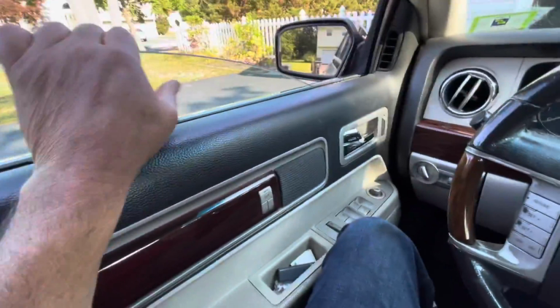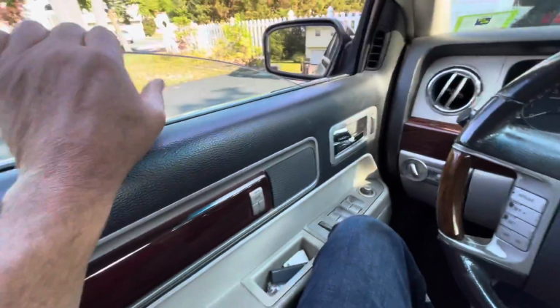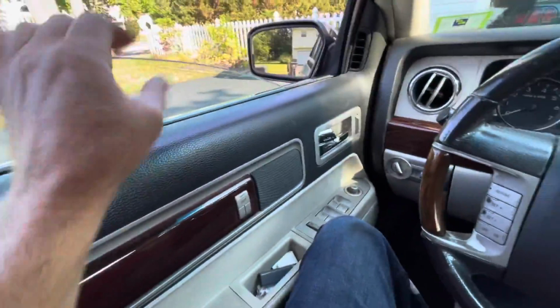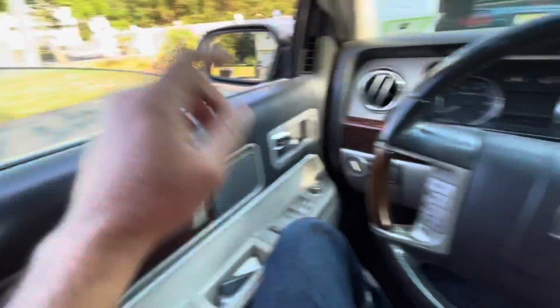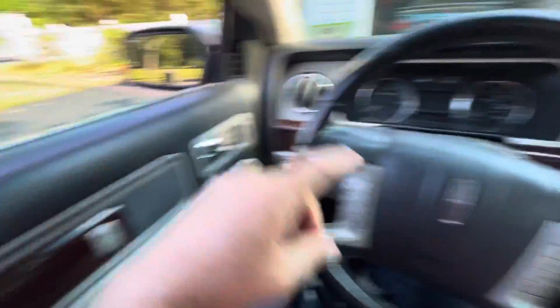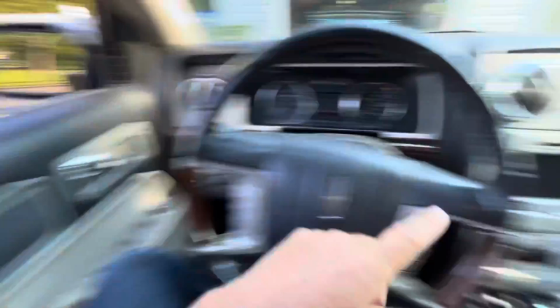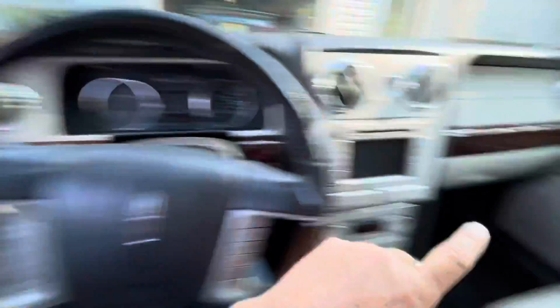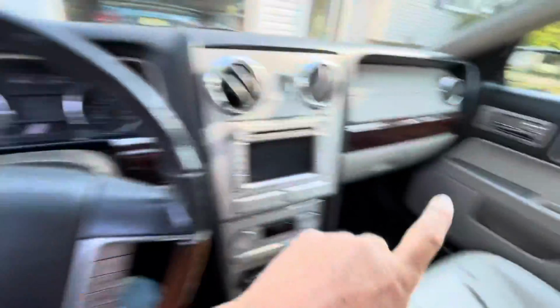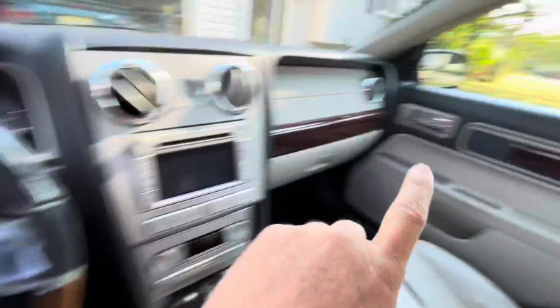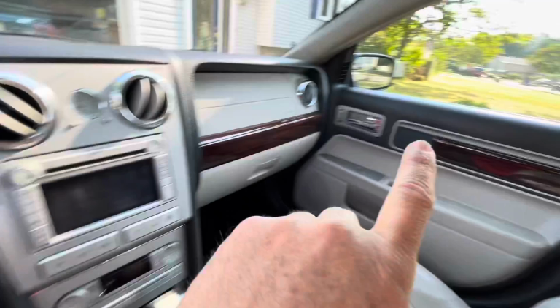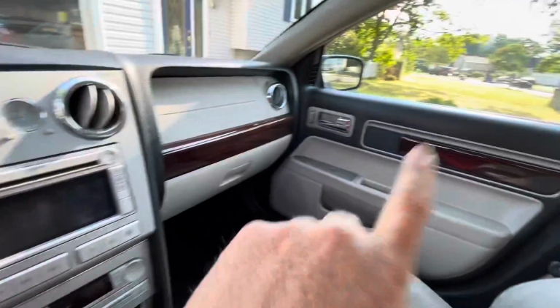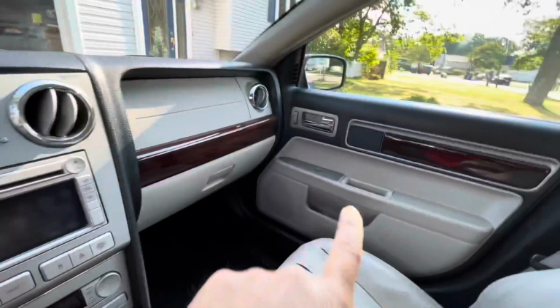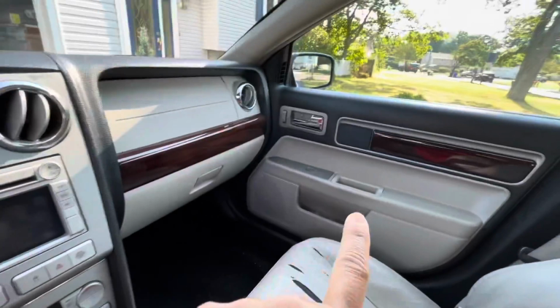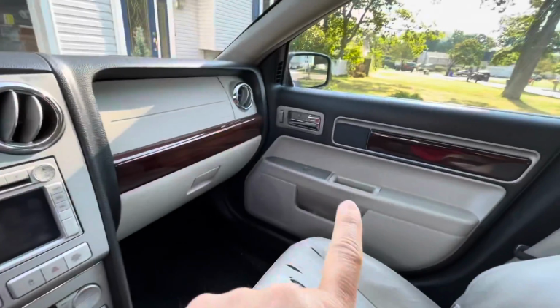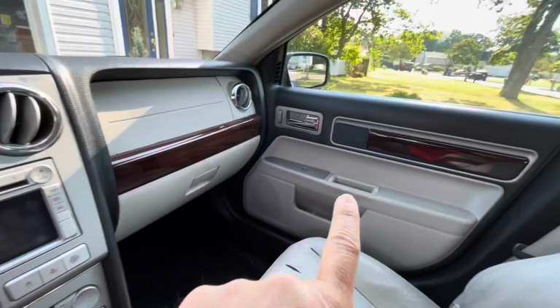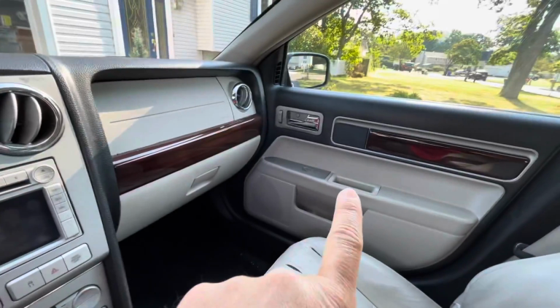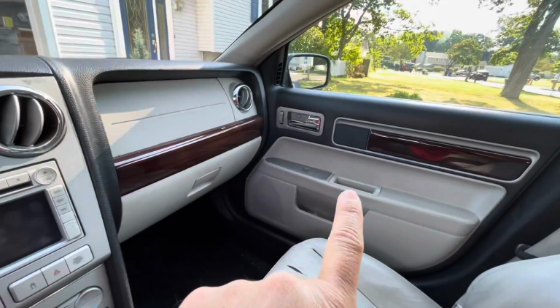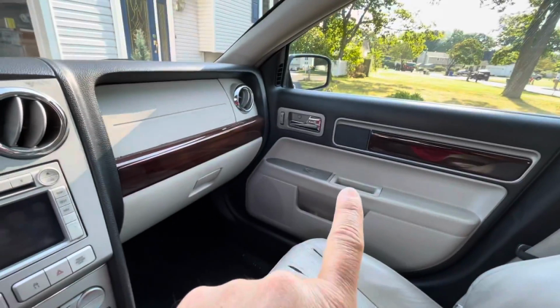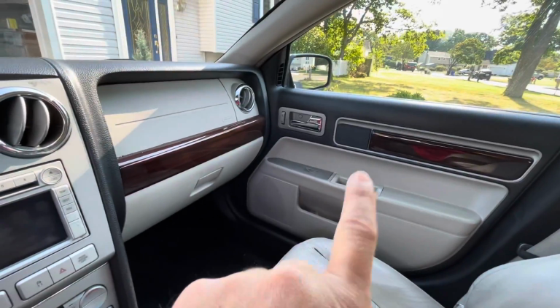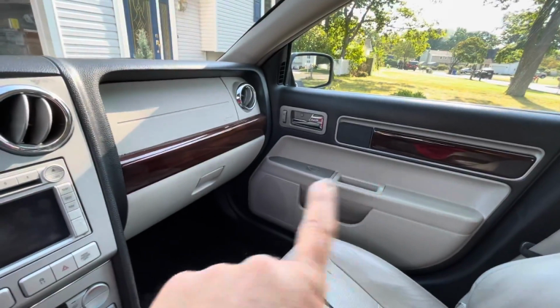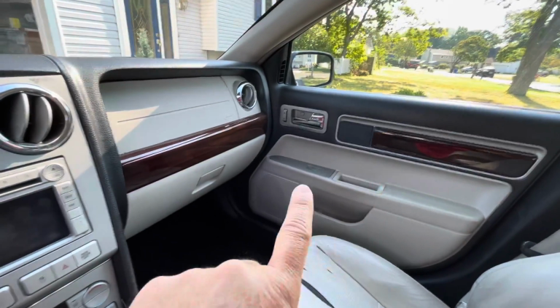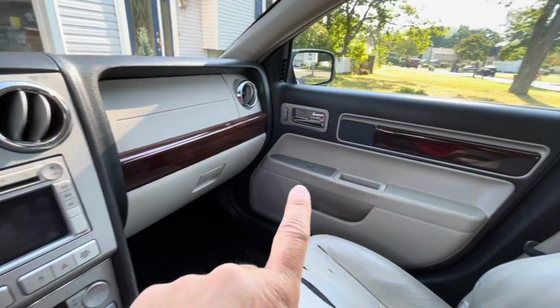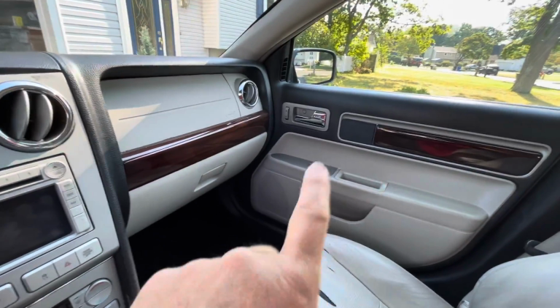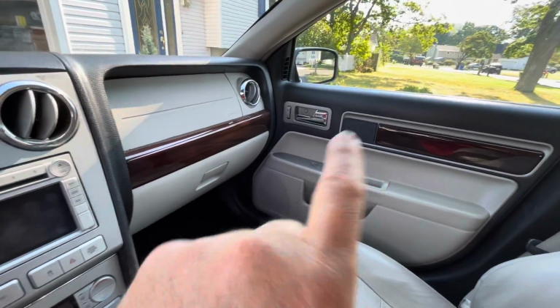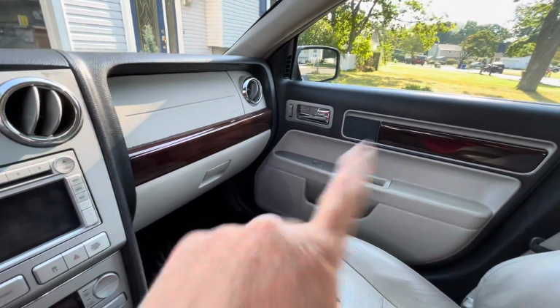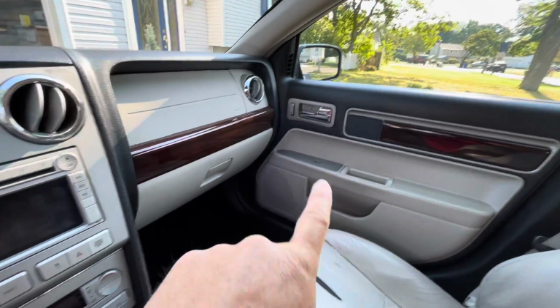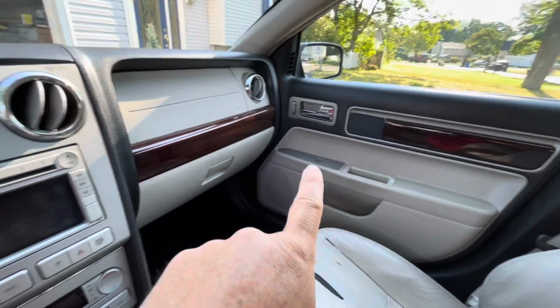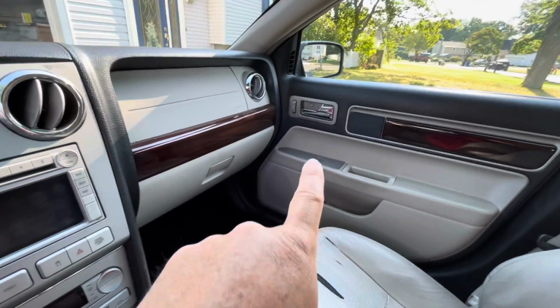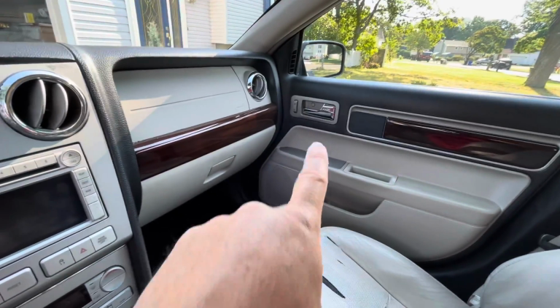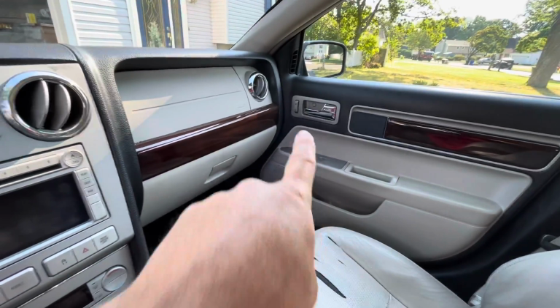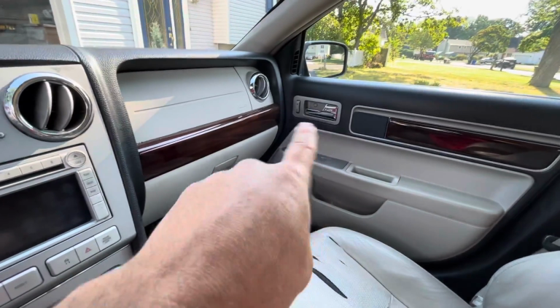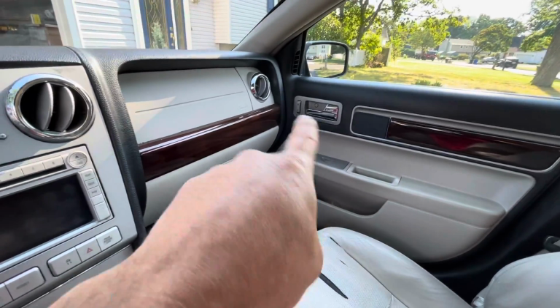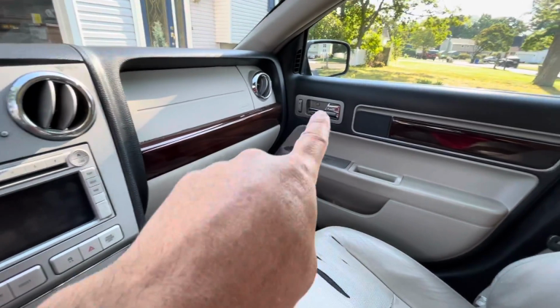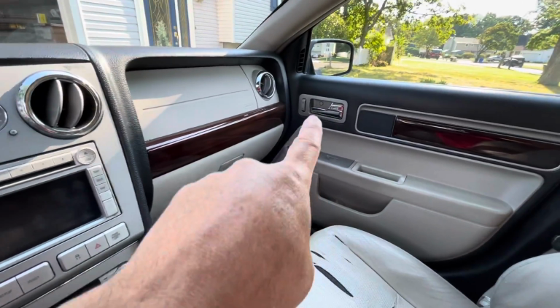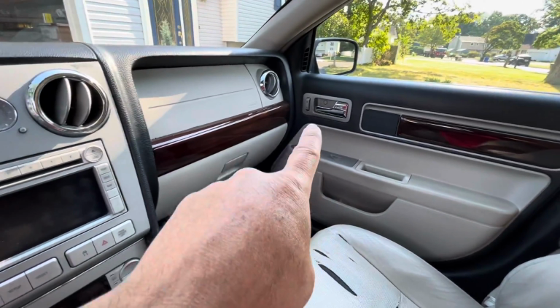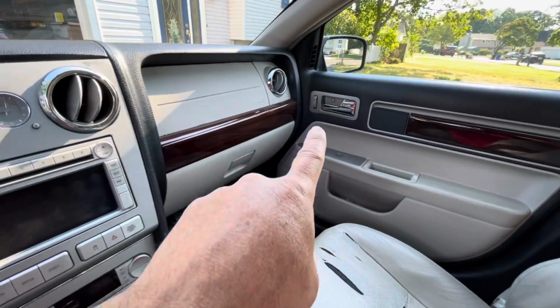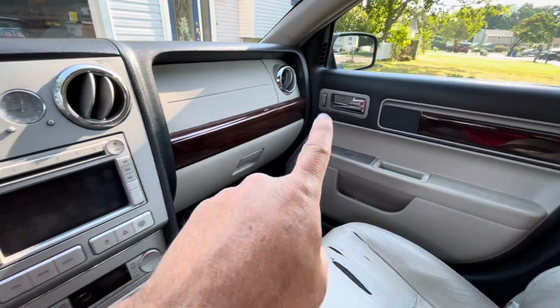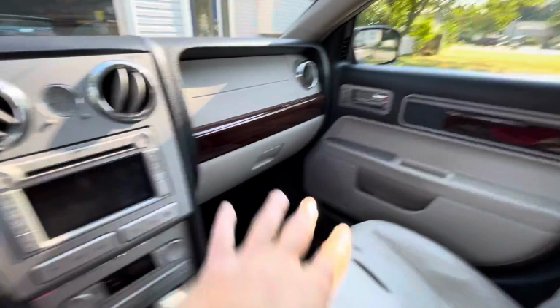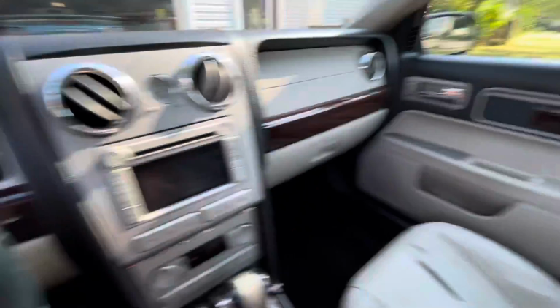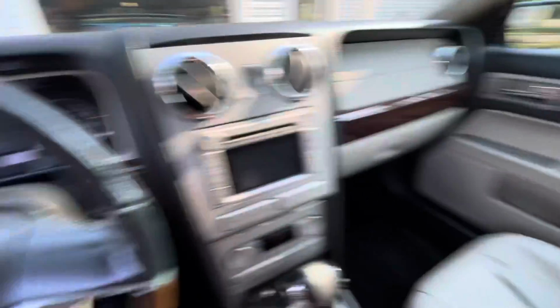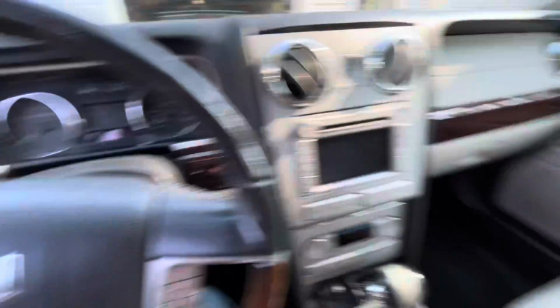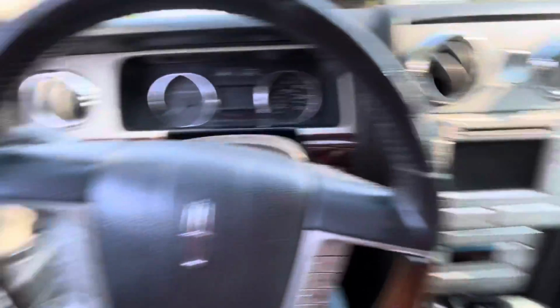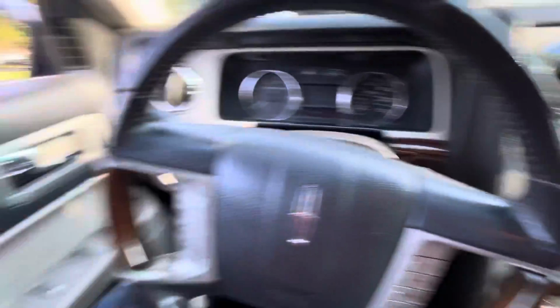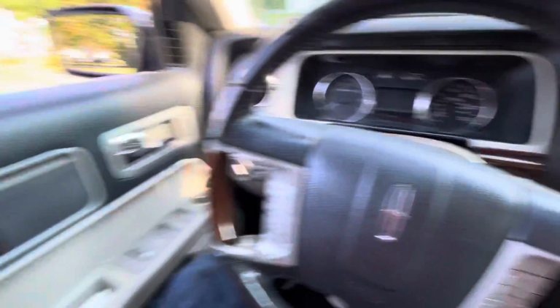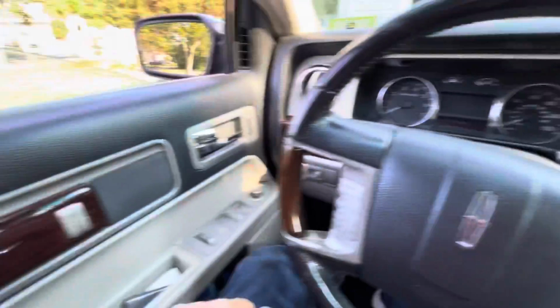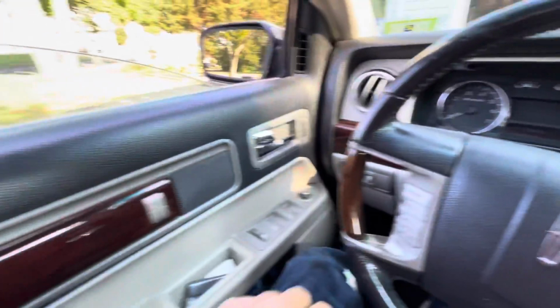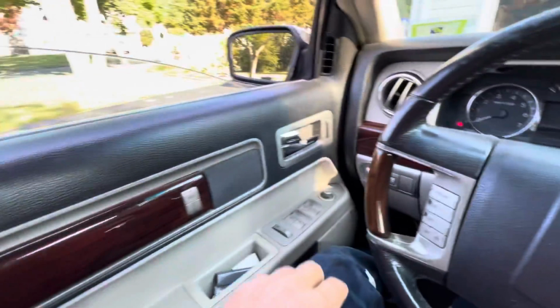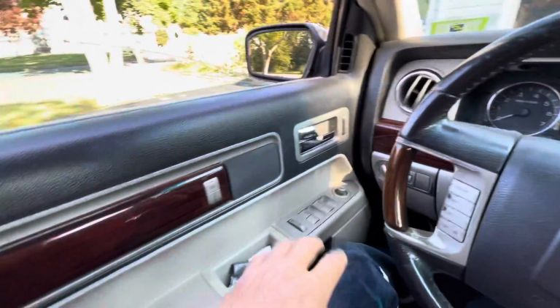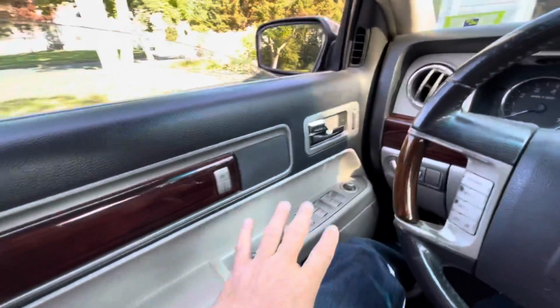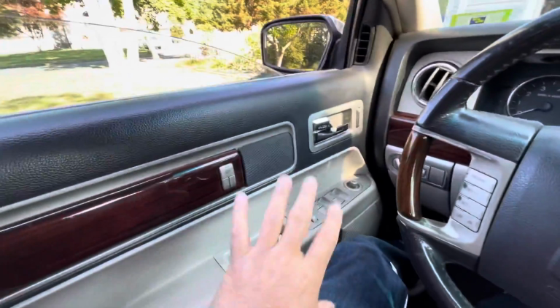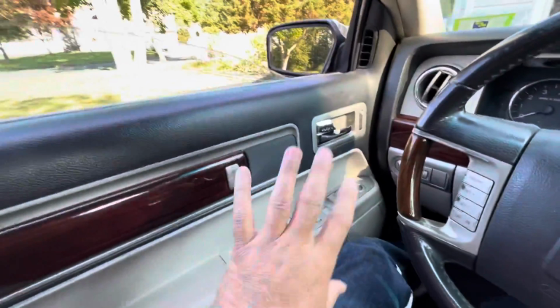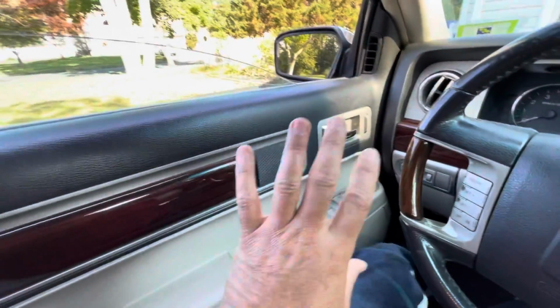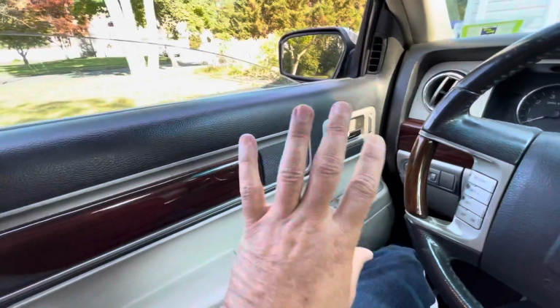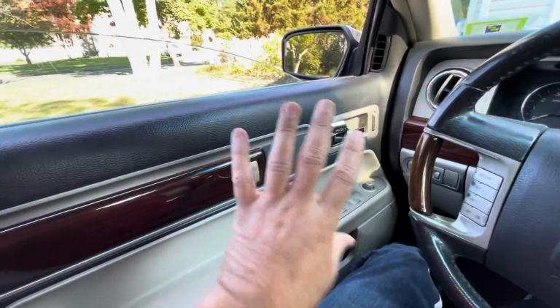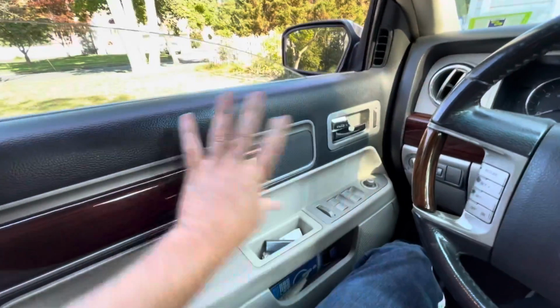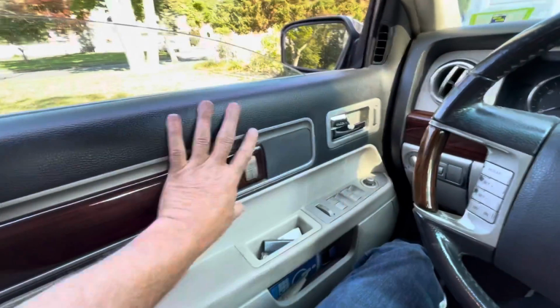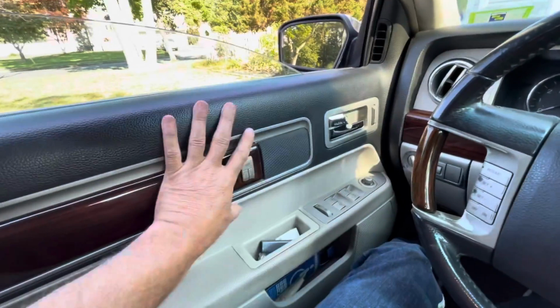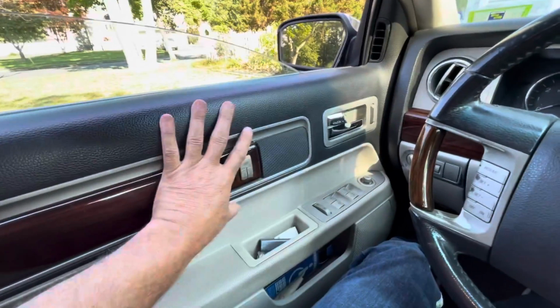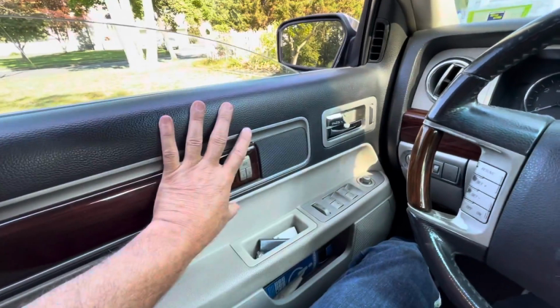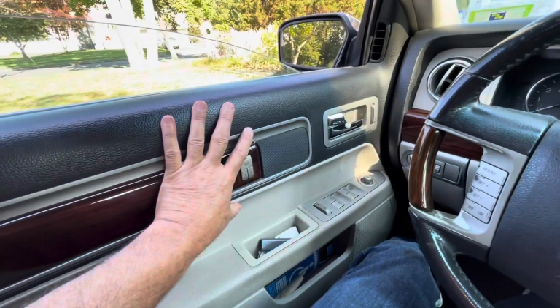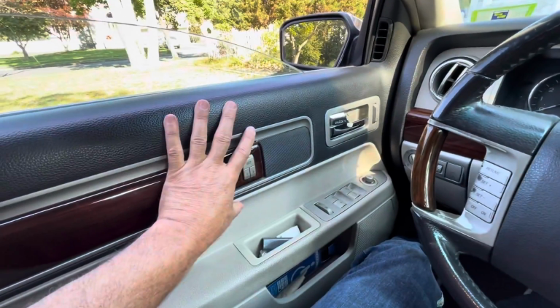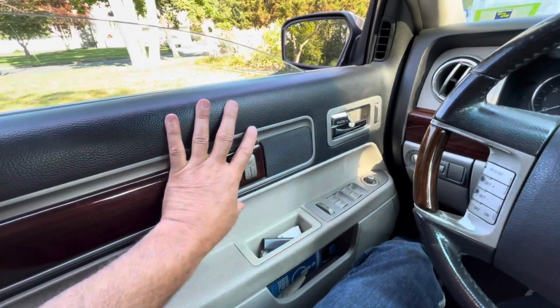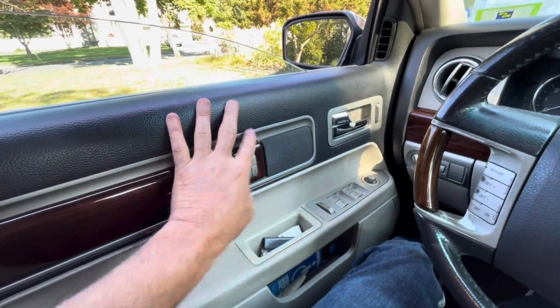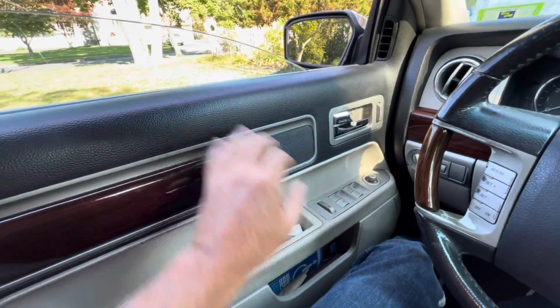I already got a video showing you how to fix that side. I switched that handle once before, but today I'm going to show you how to replace this side.